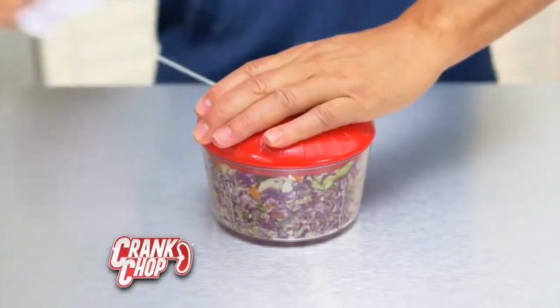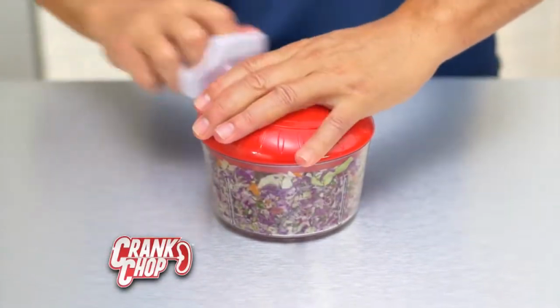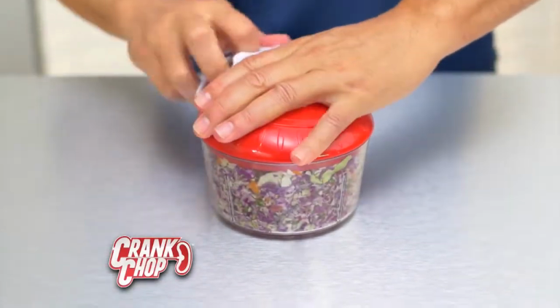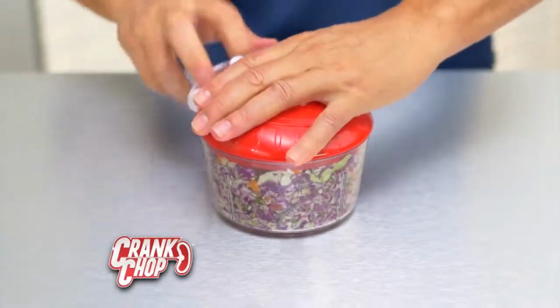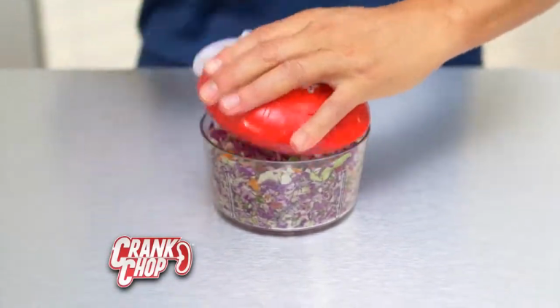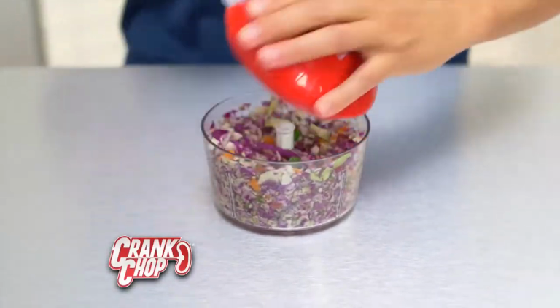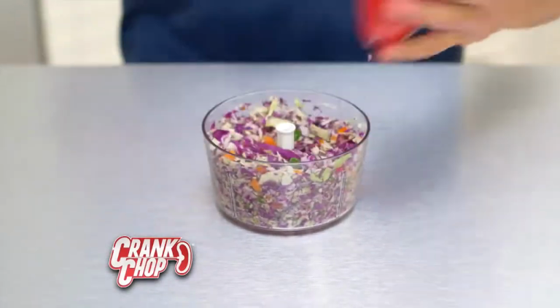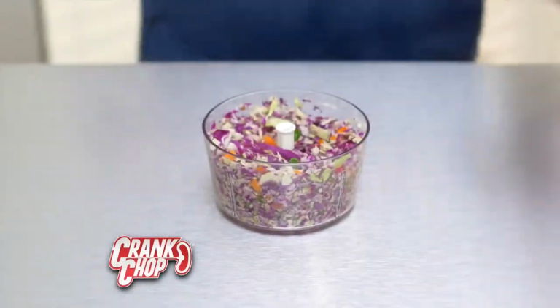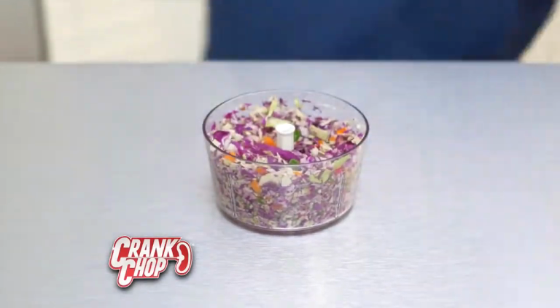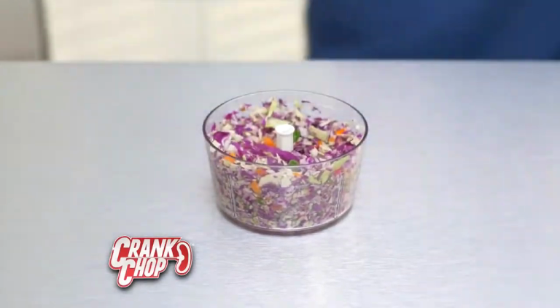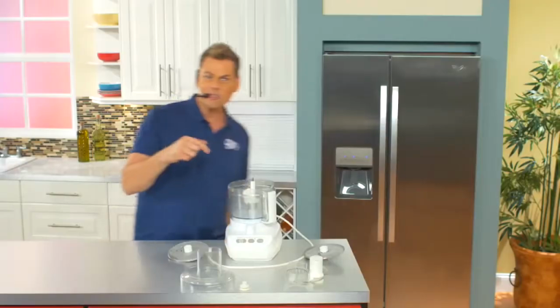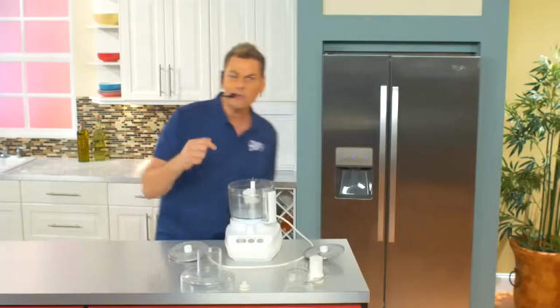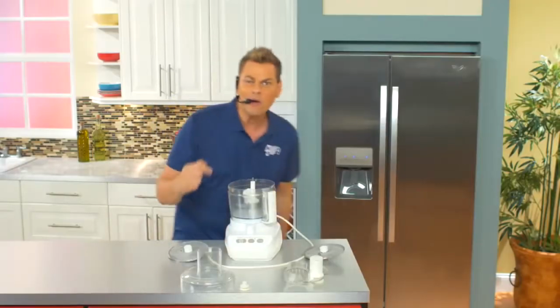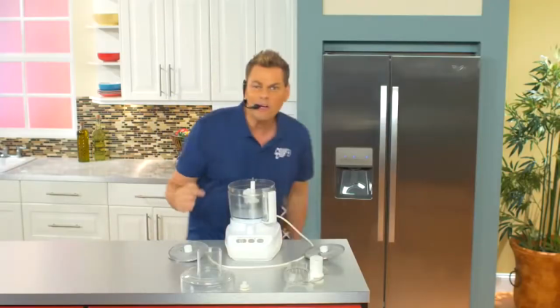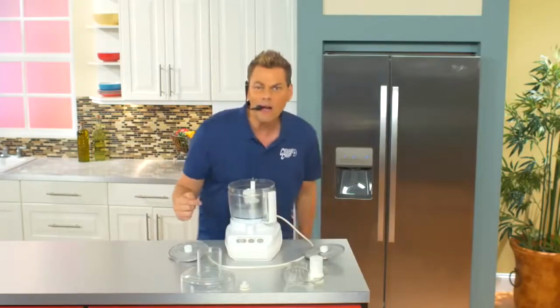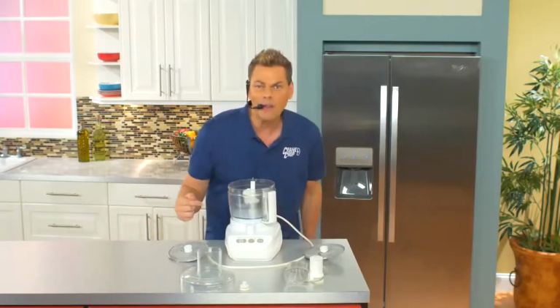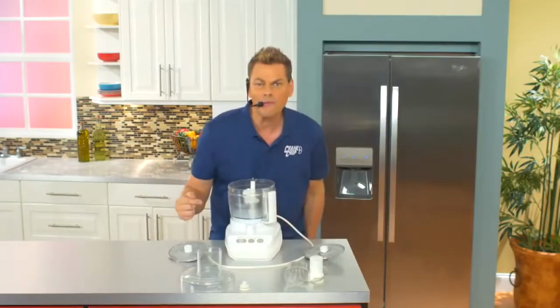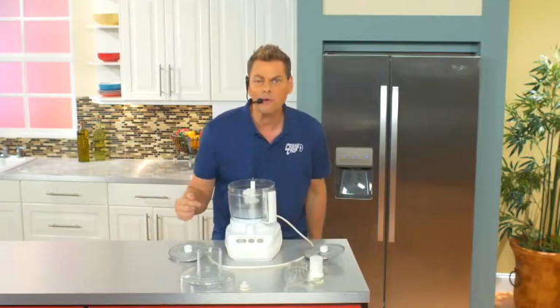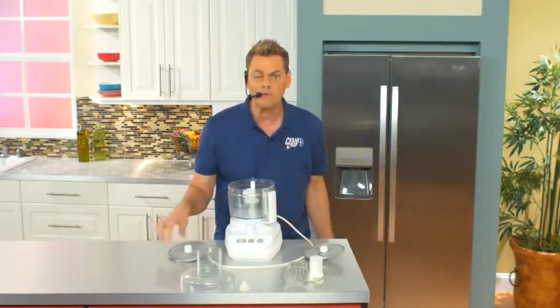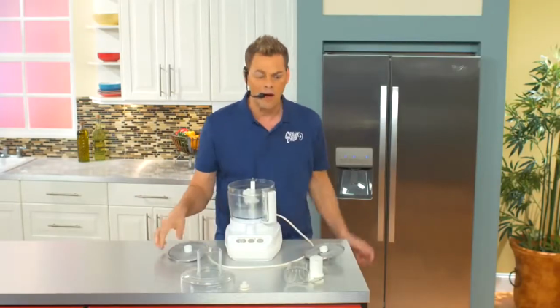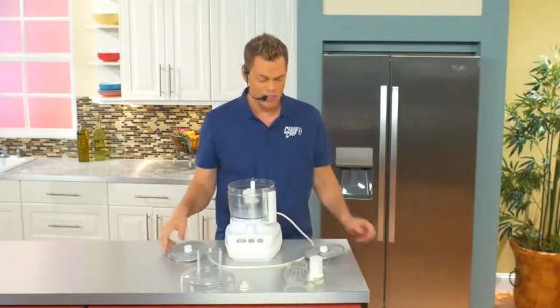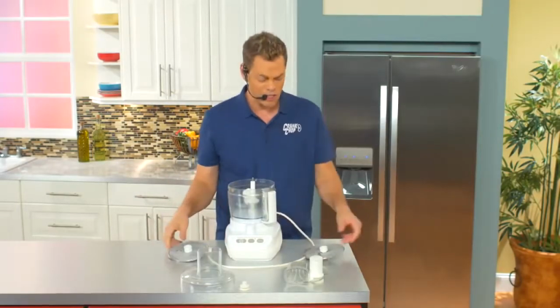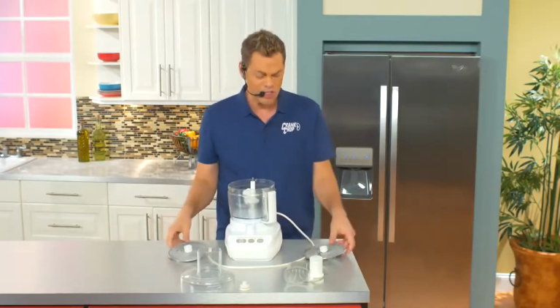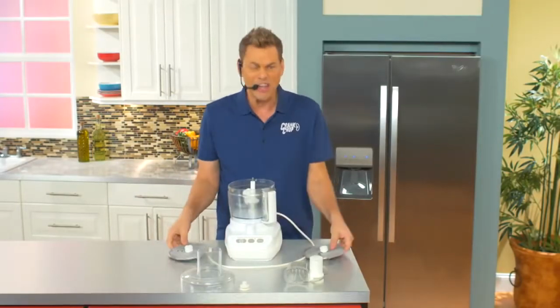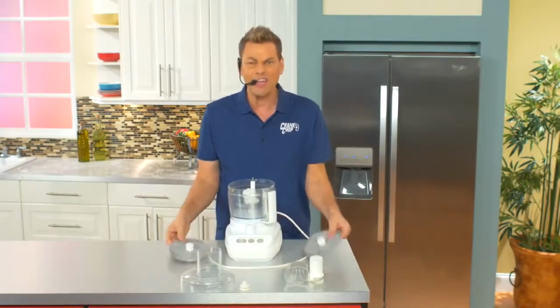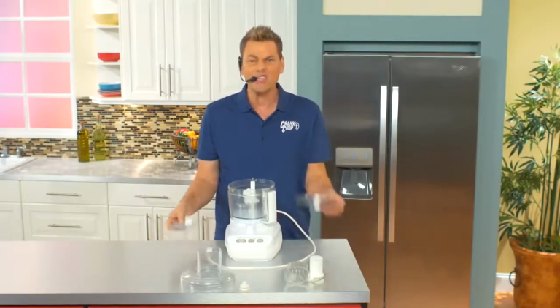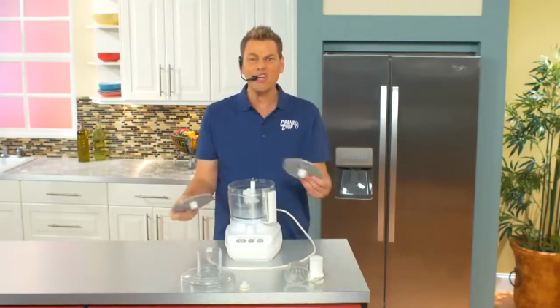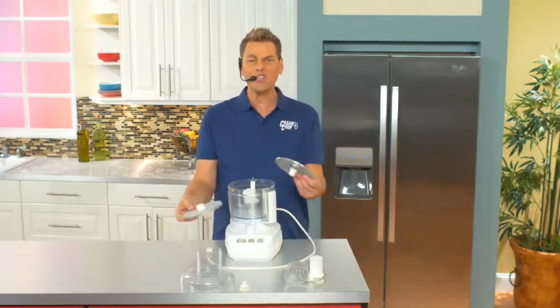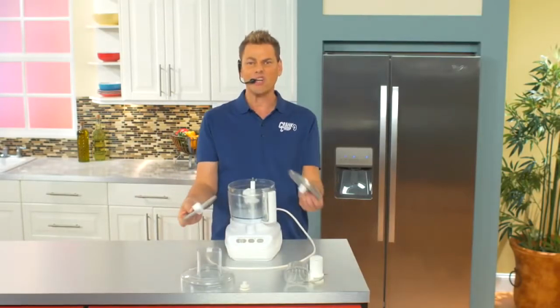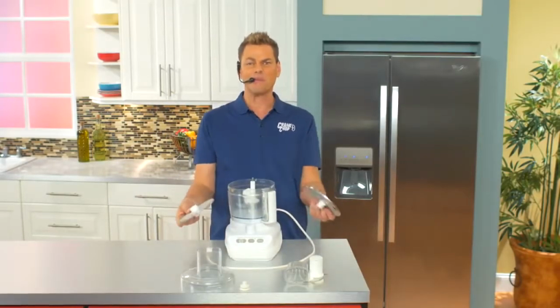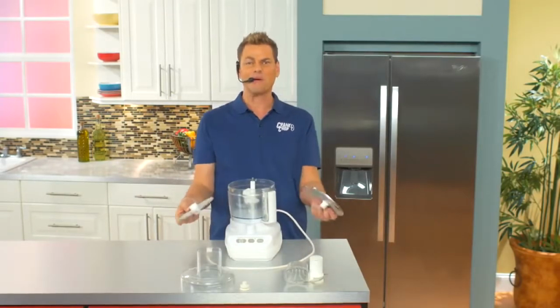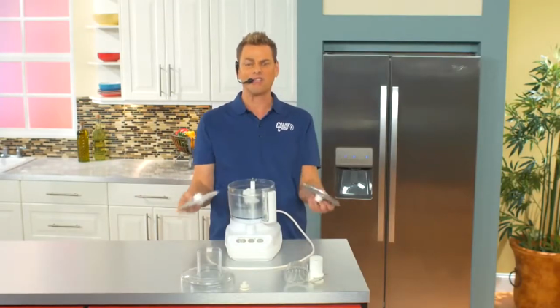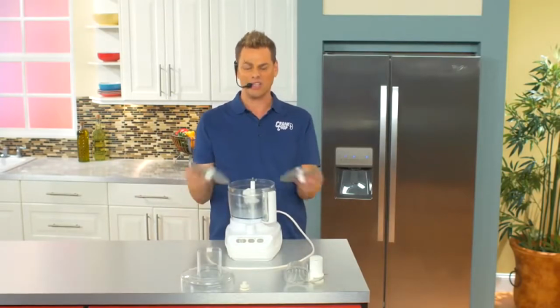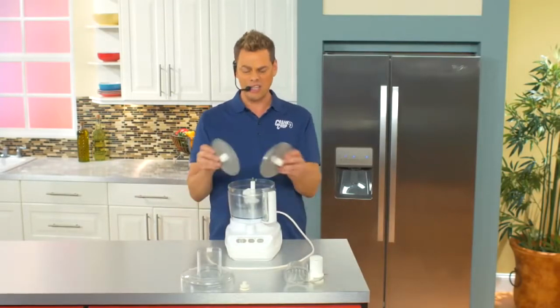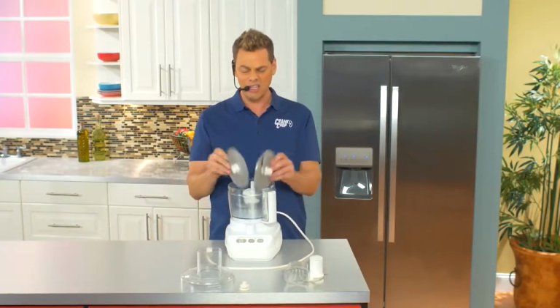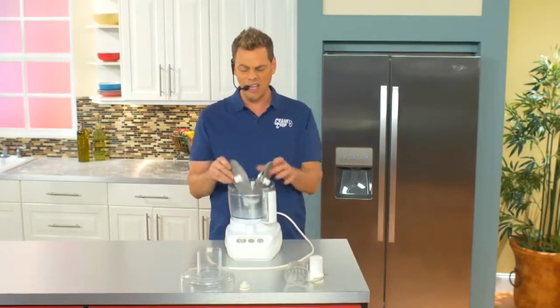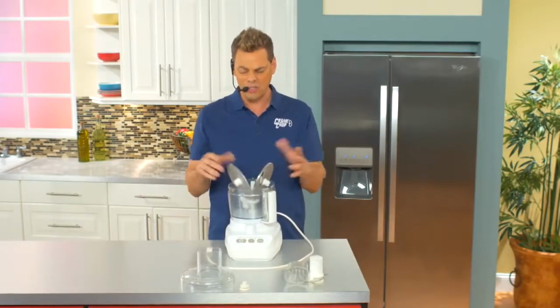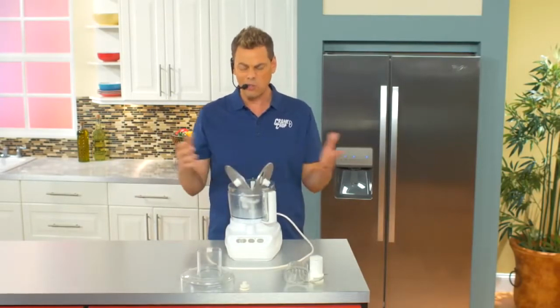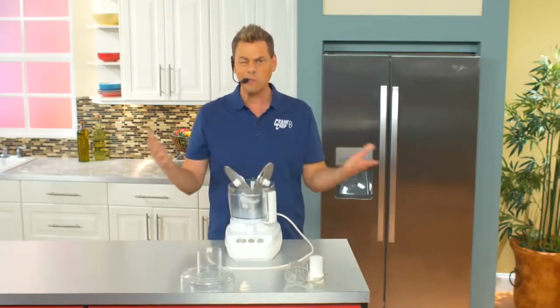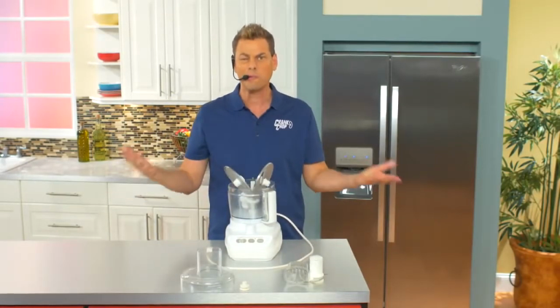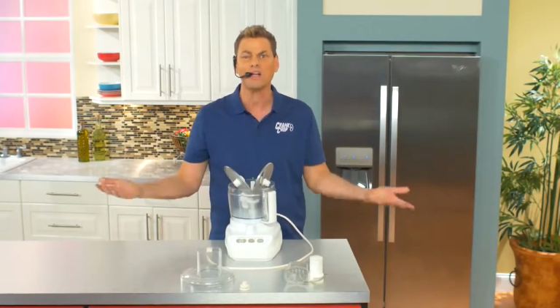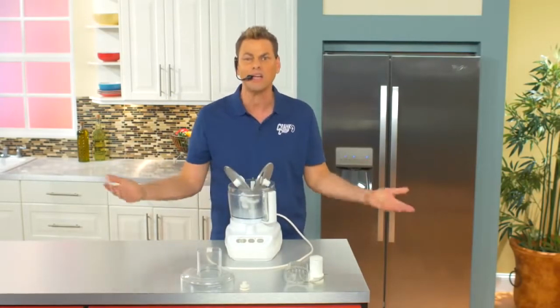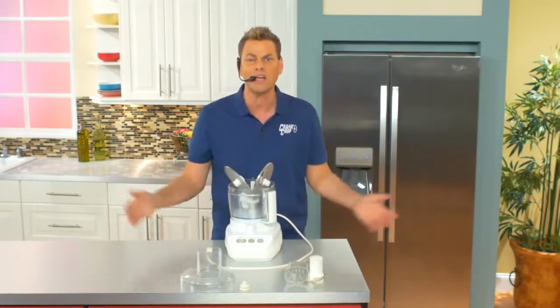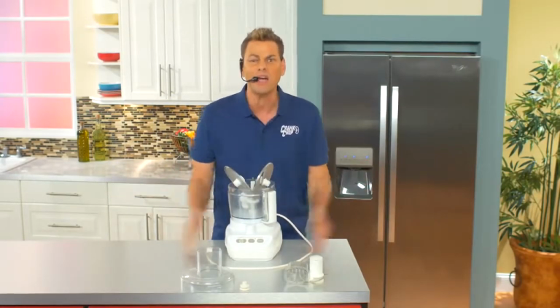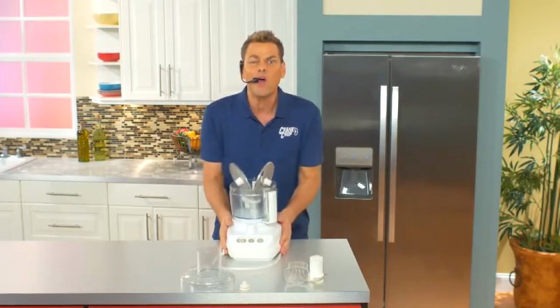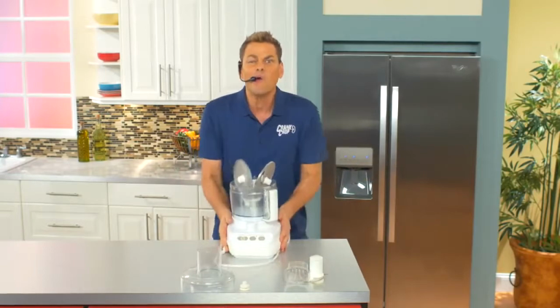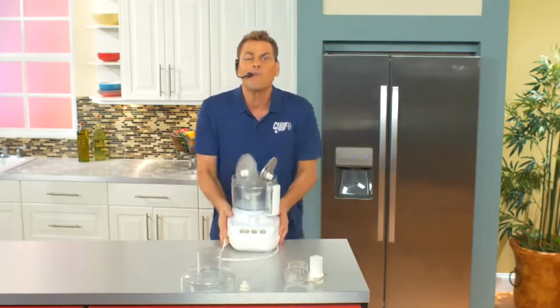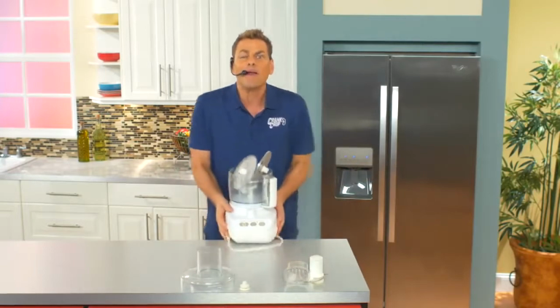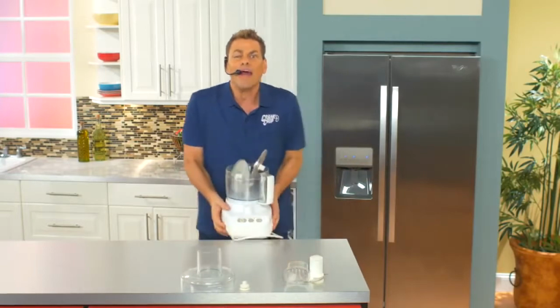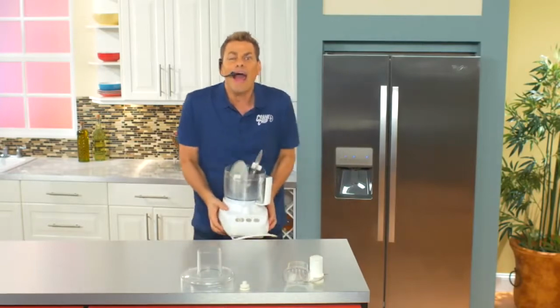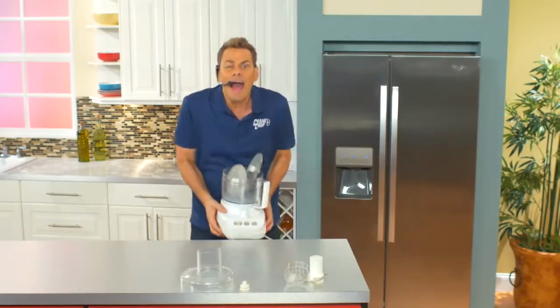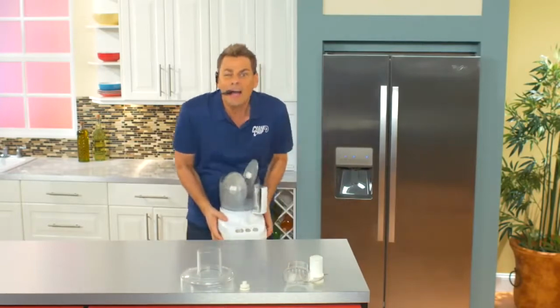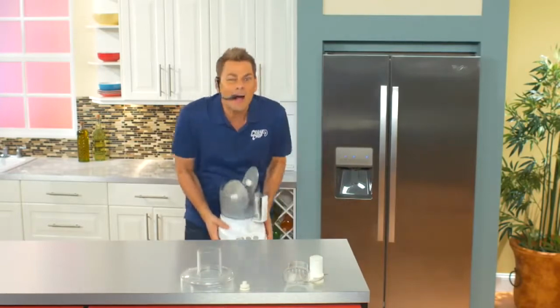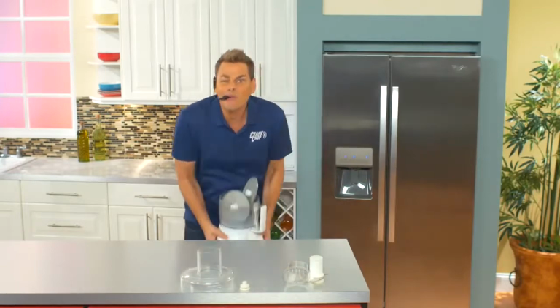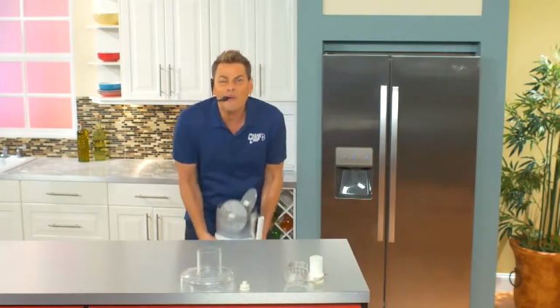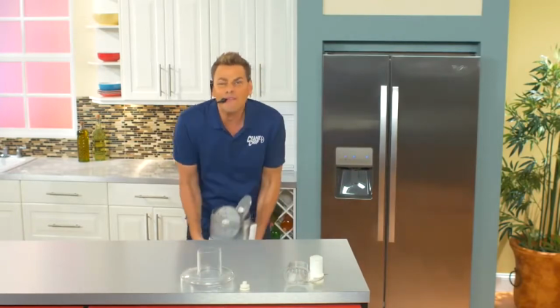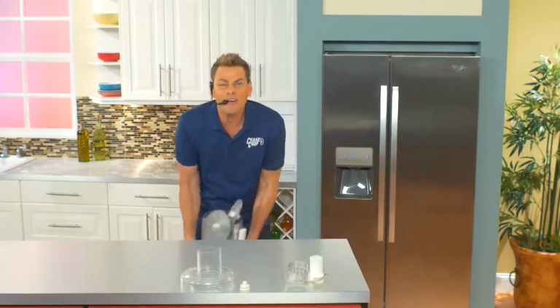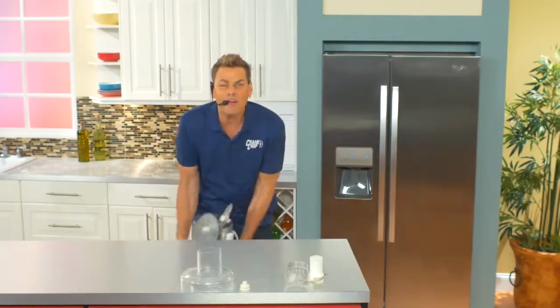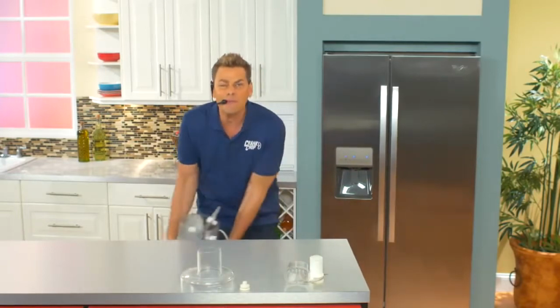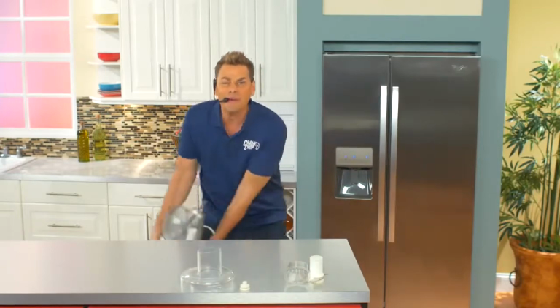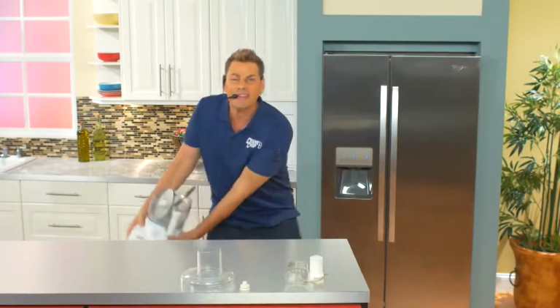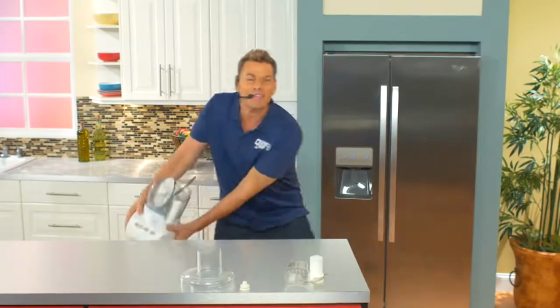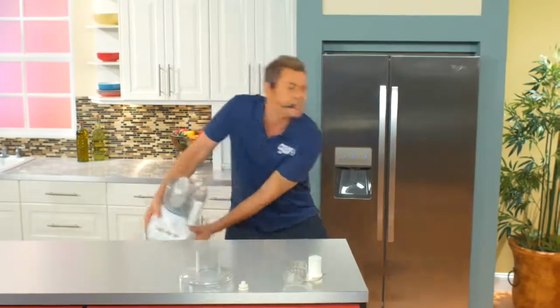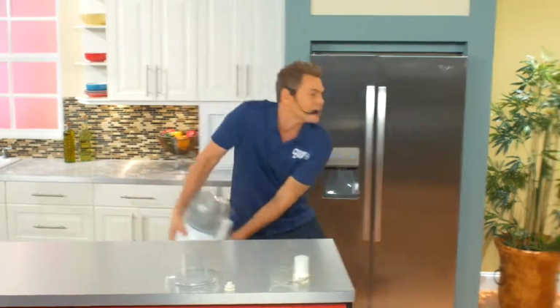Look at that. This $200 food processor is like a chop puzzle. It's too bulky. Where are you ever gonna put this thing?